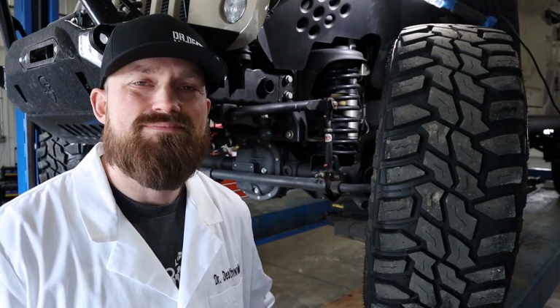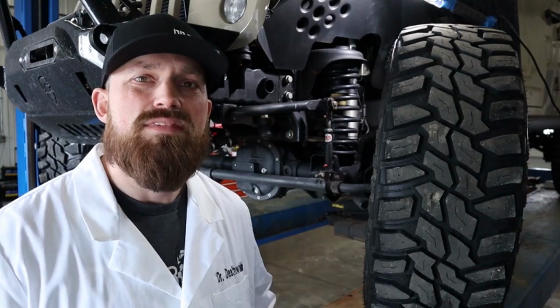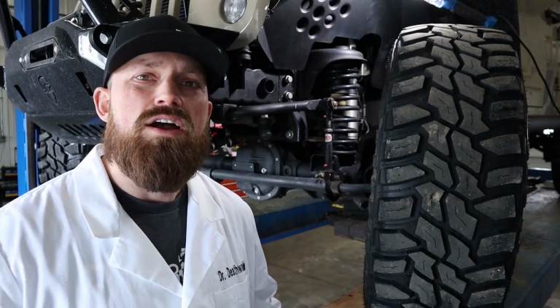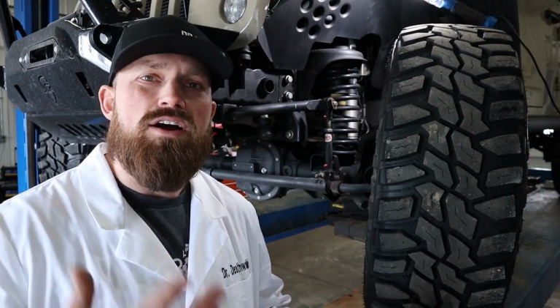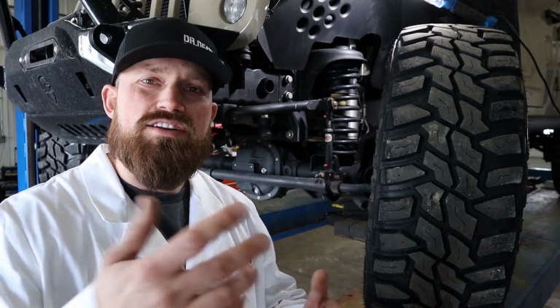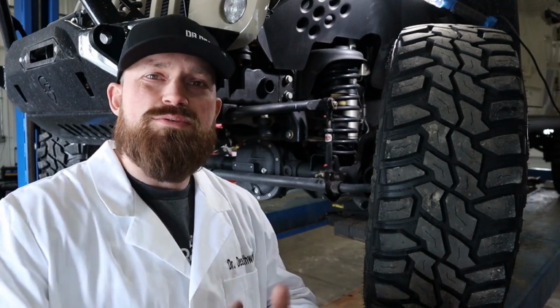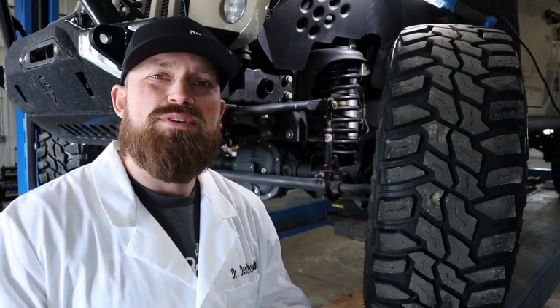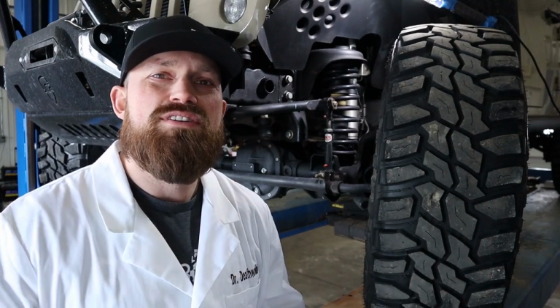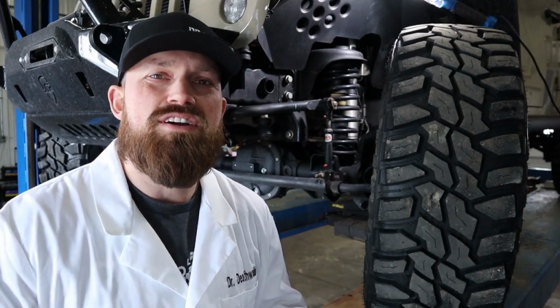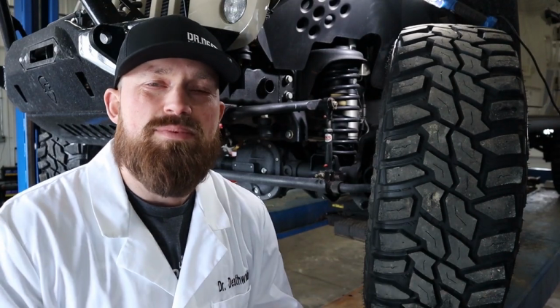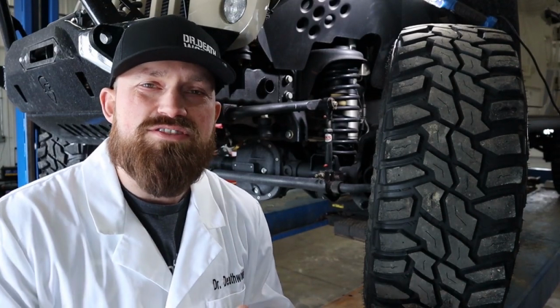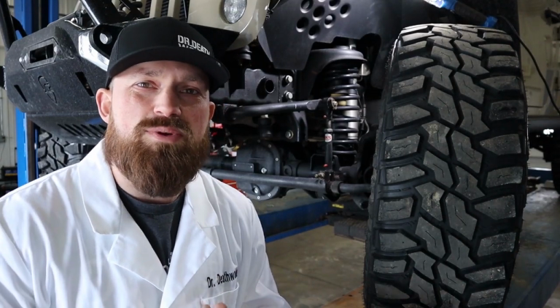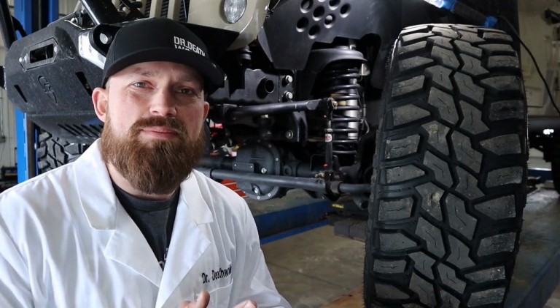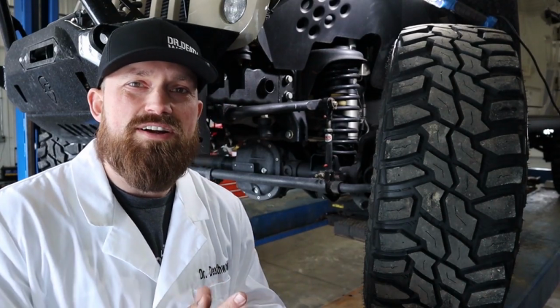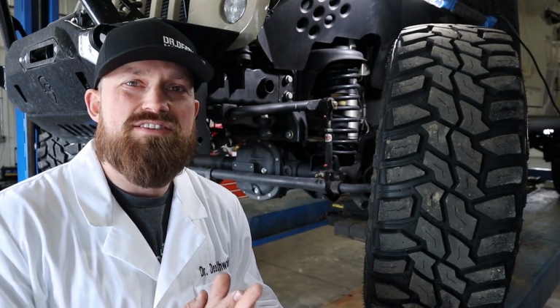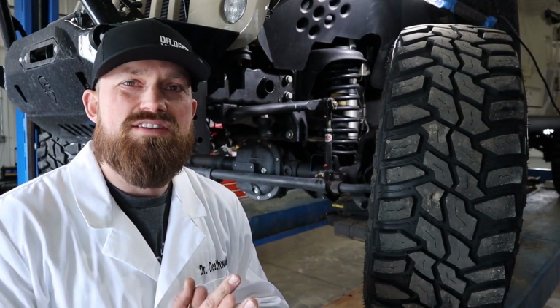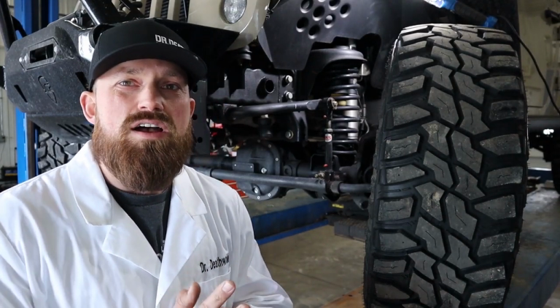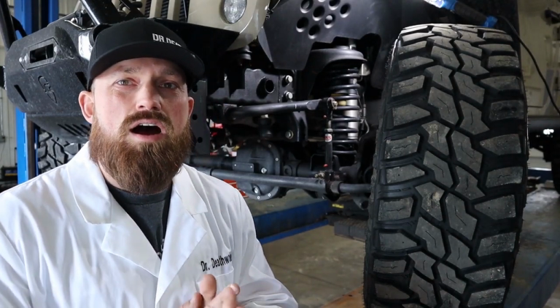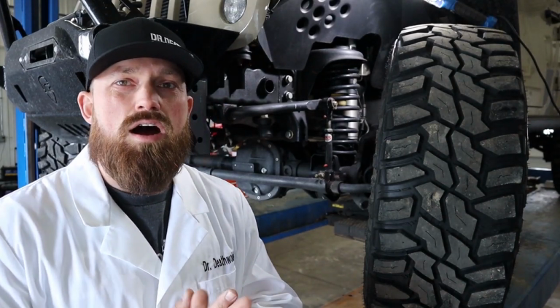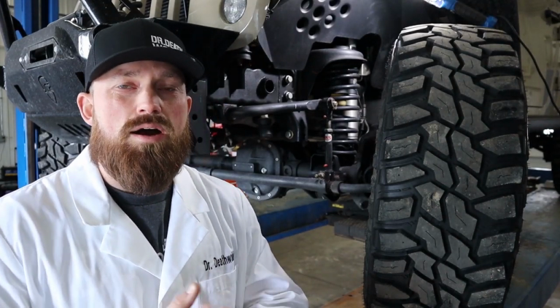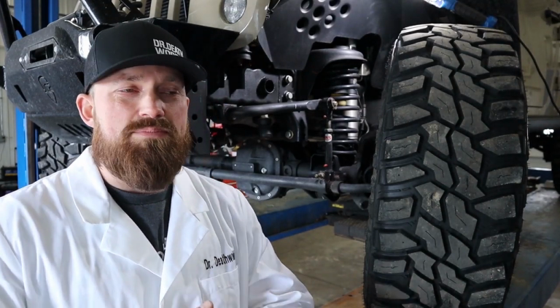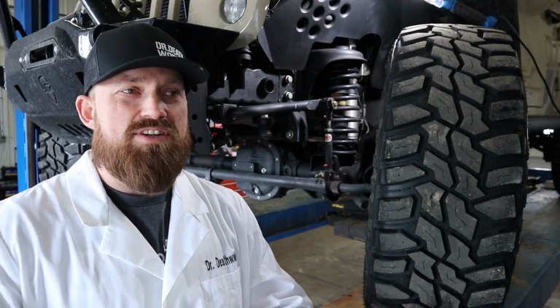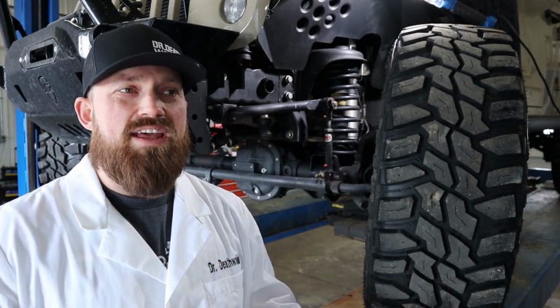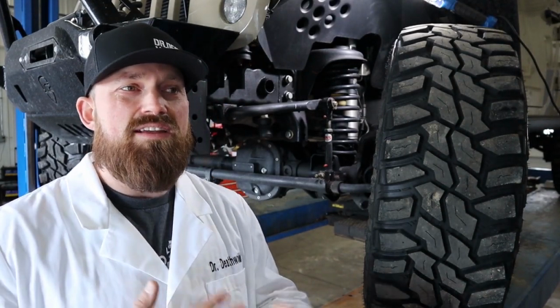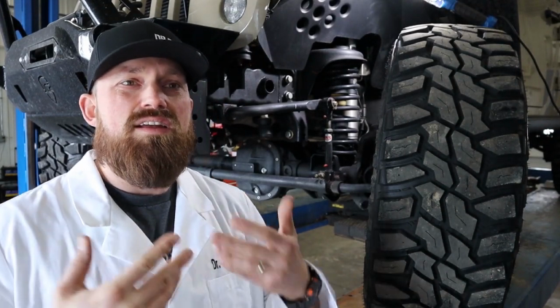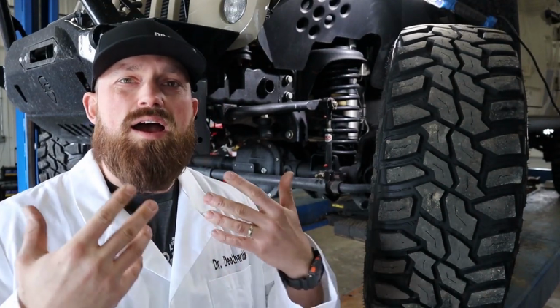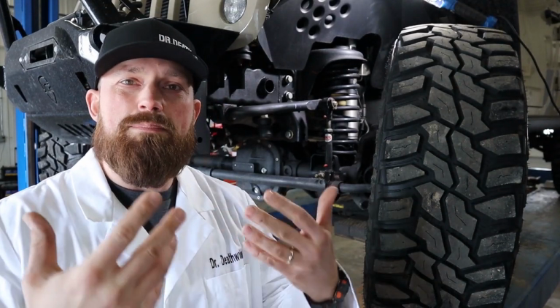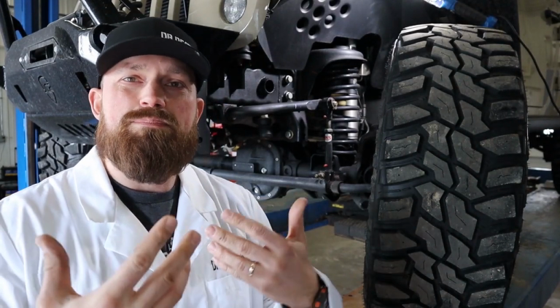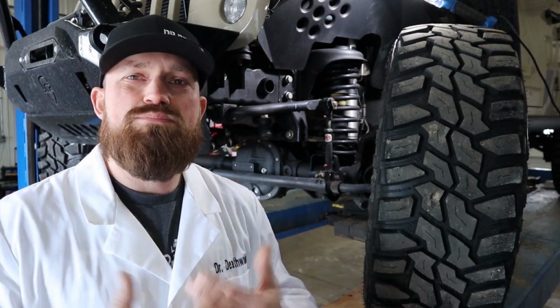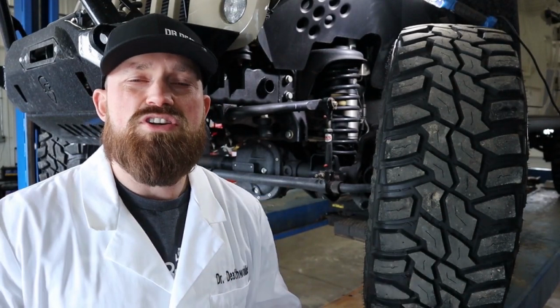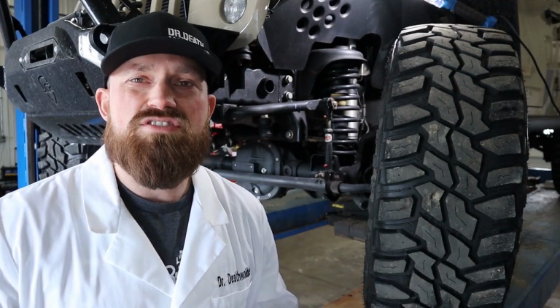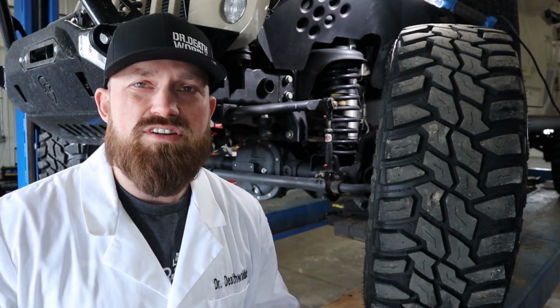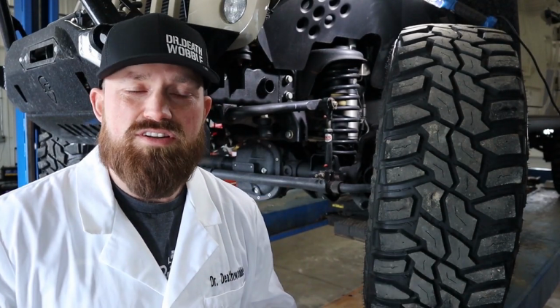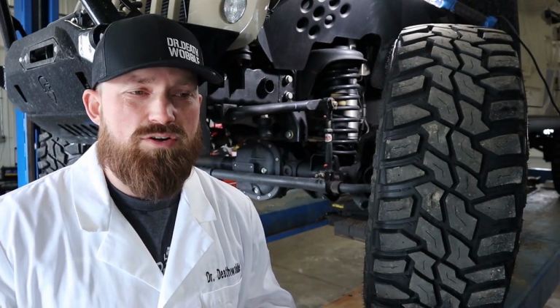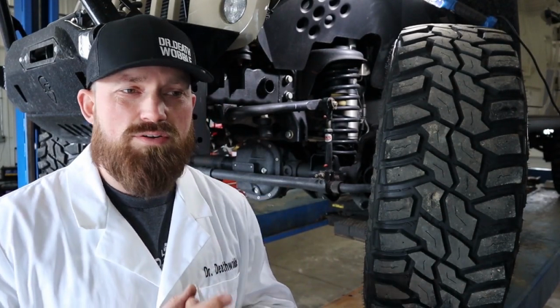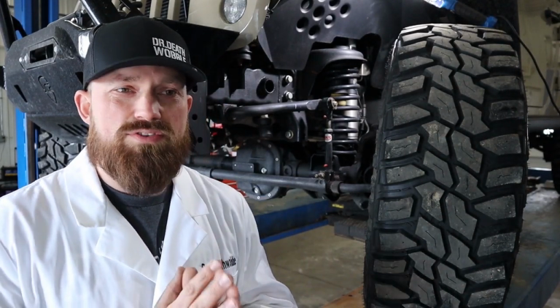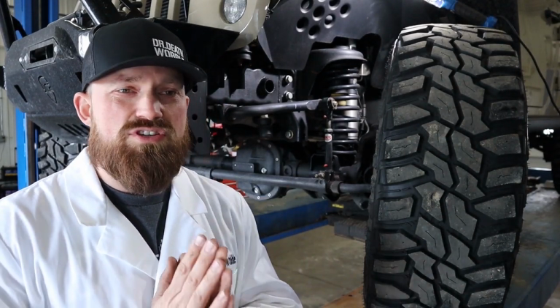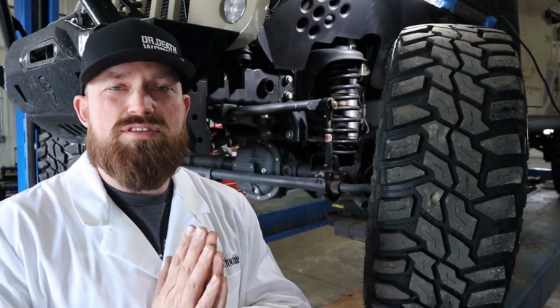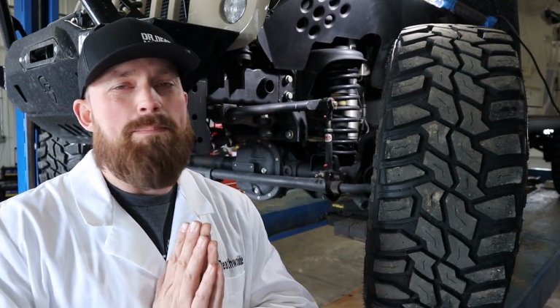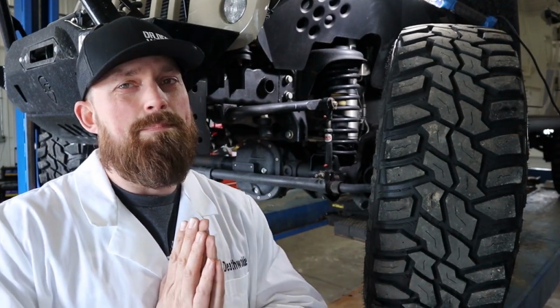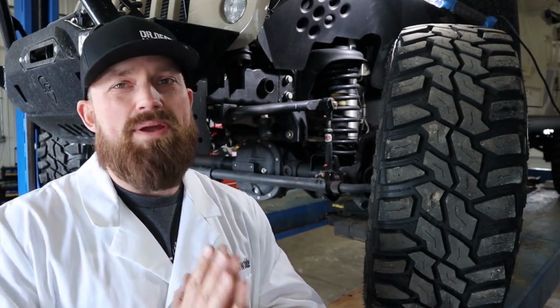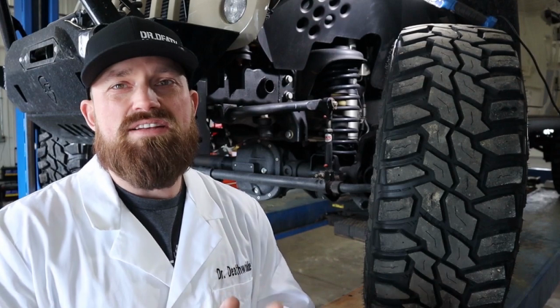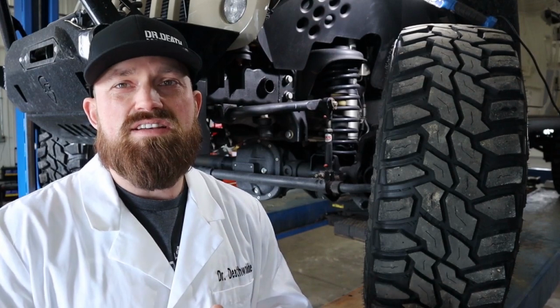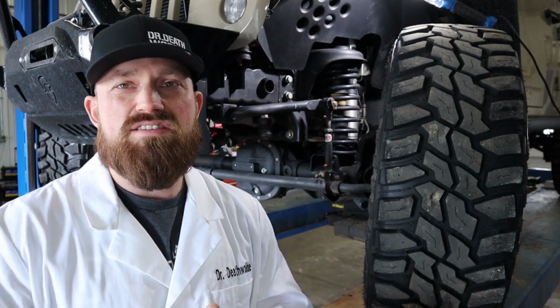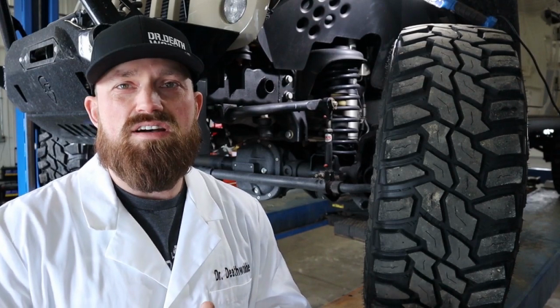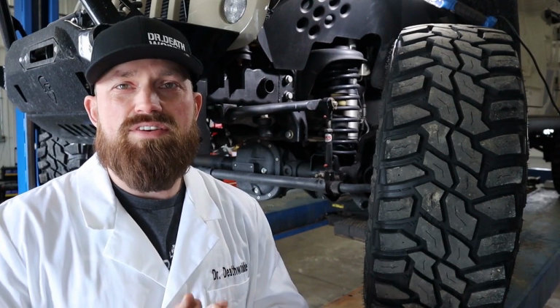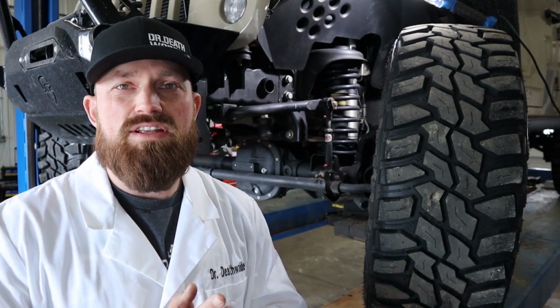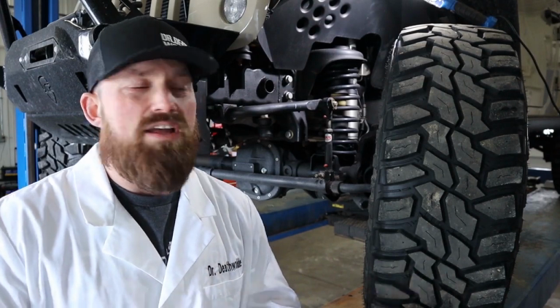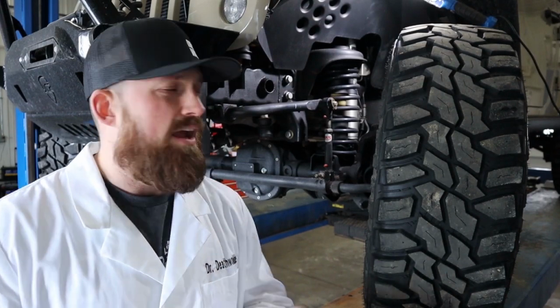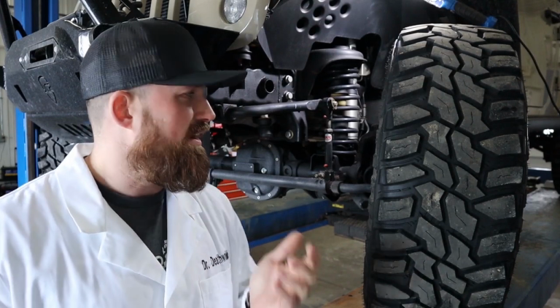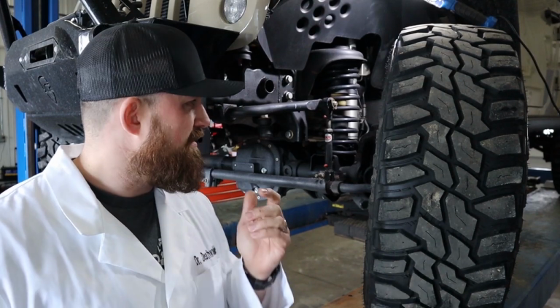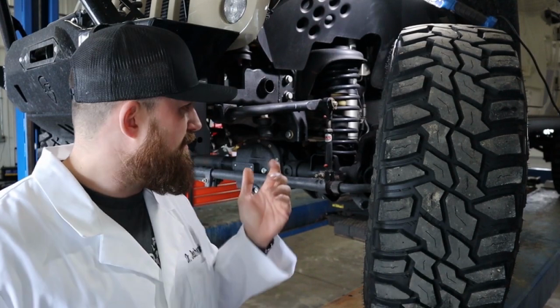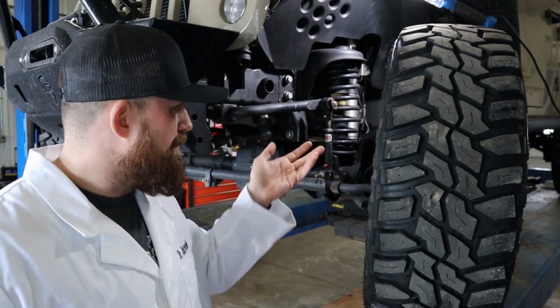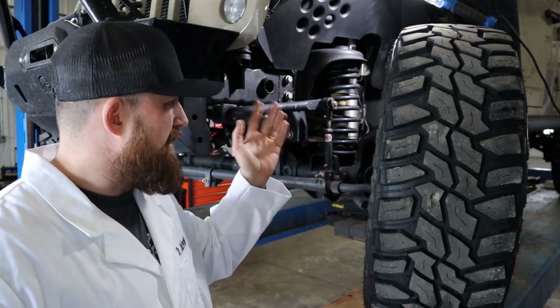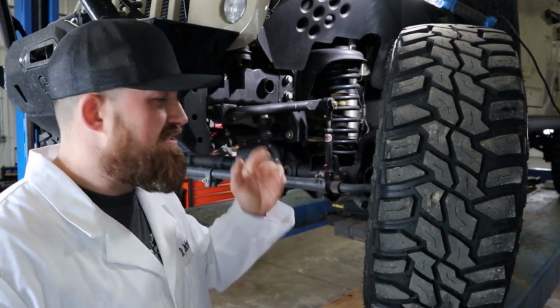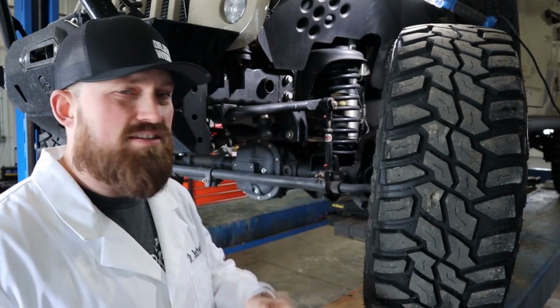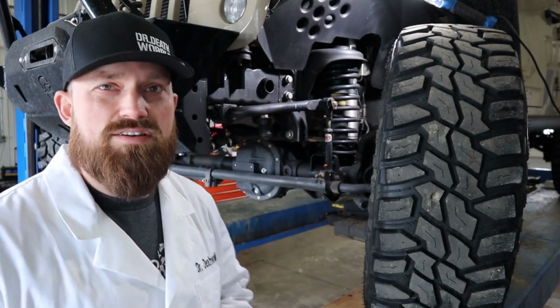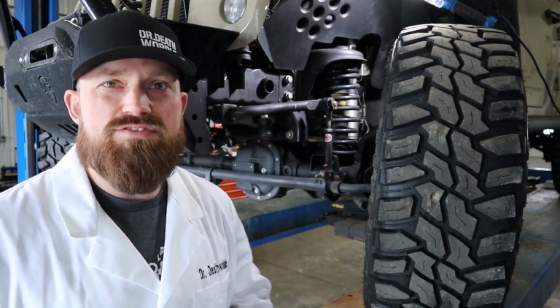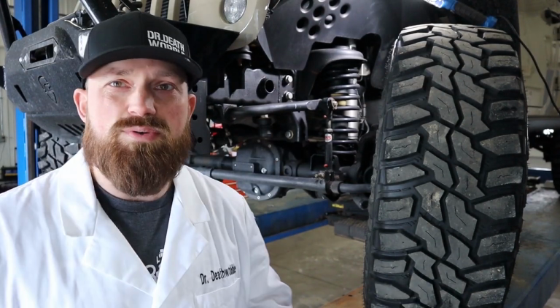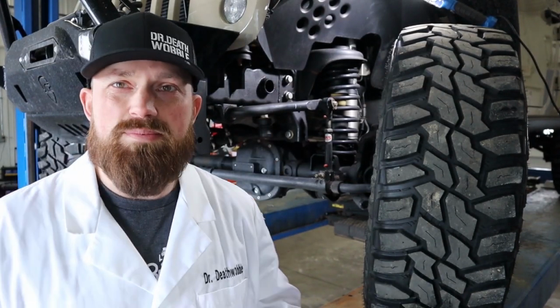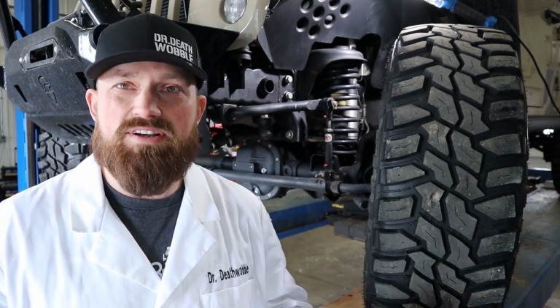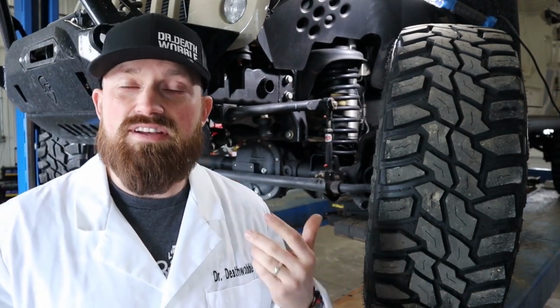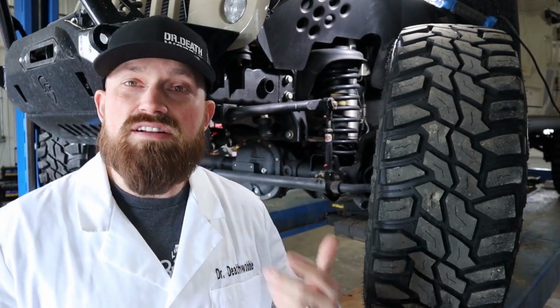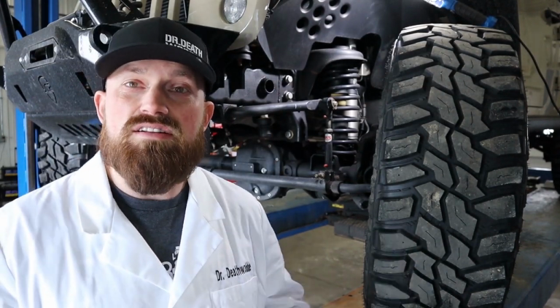Alright, so we're going to talk about sway bars. Today I'm just going to go over the basics of it and the basics of sway bar length.